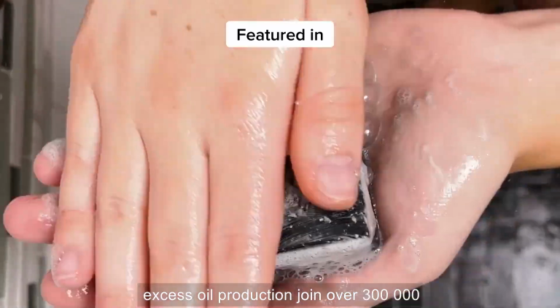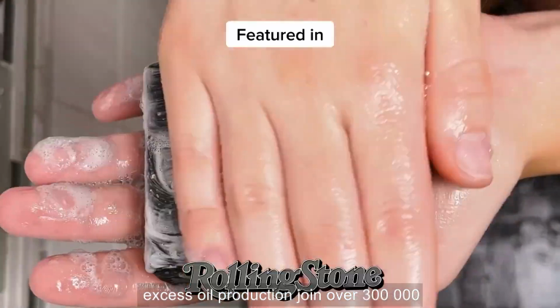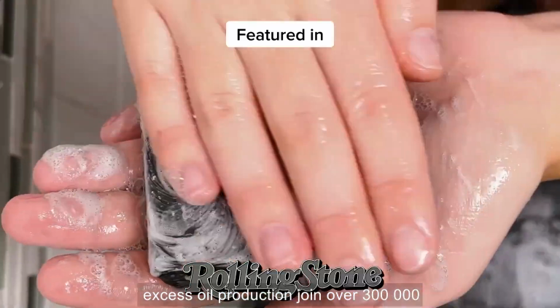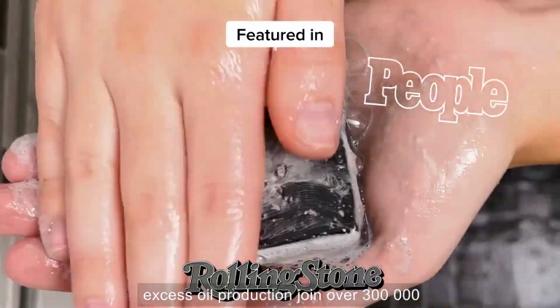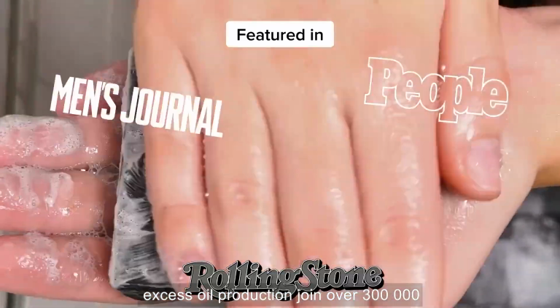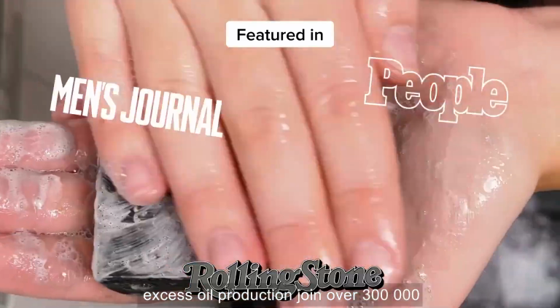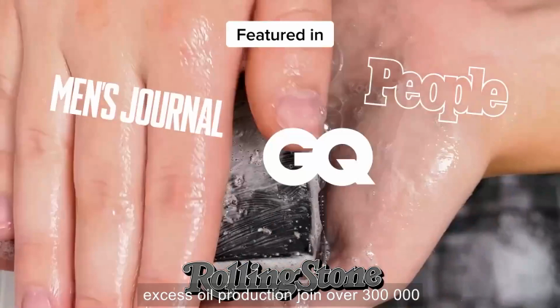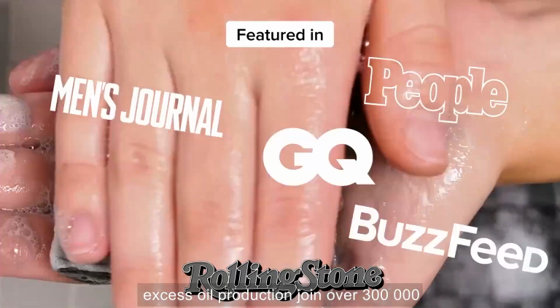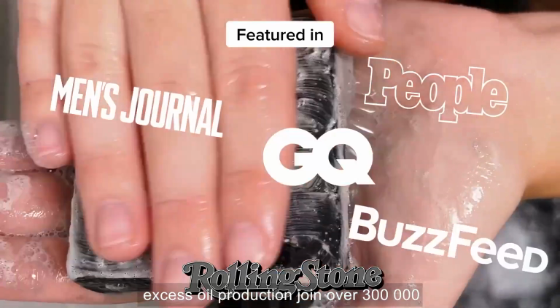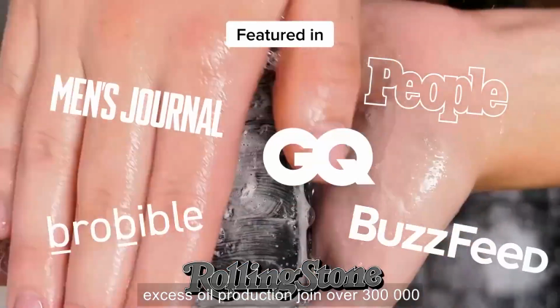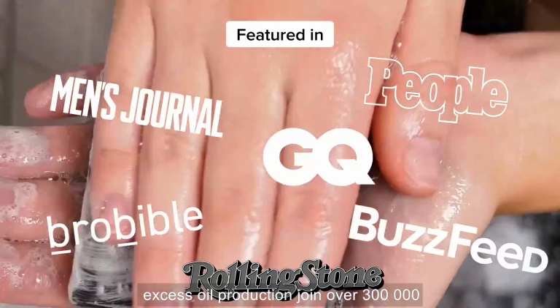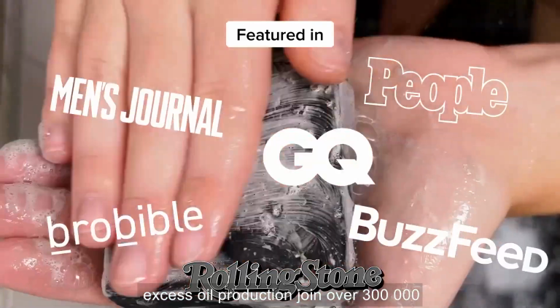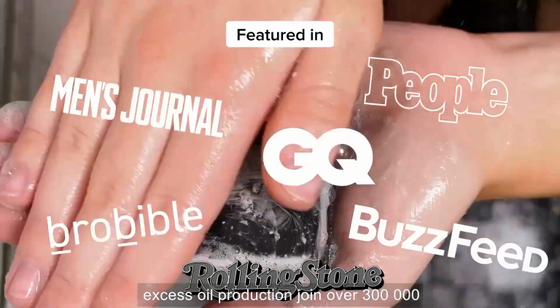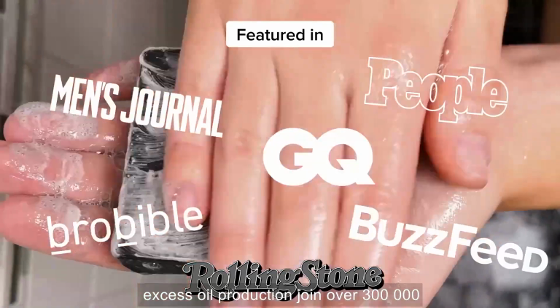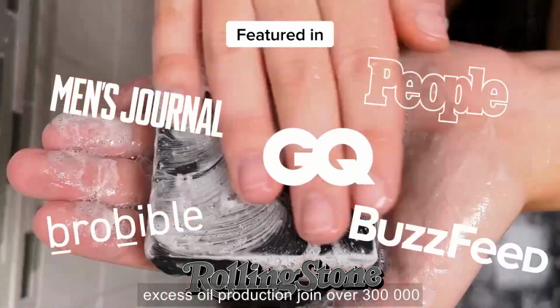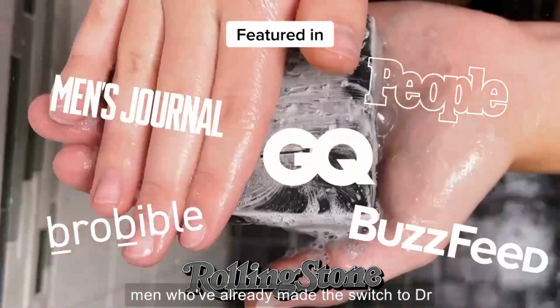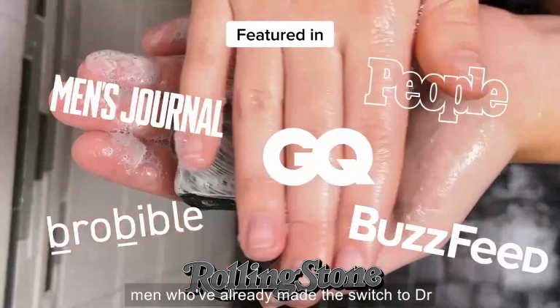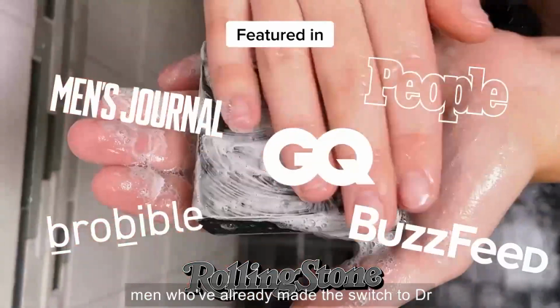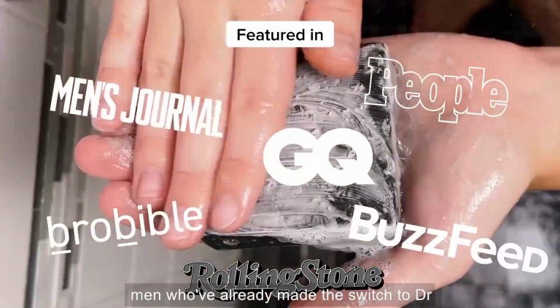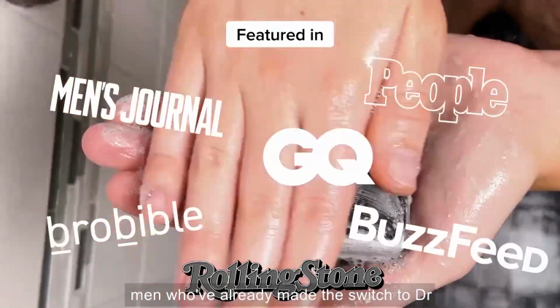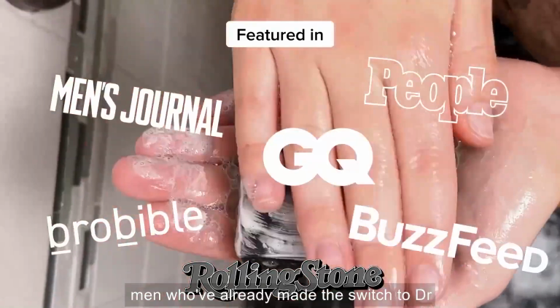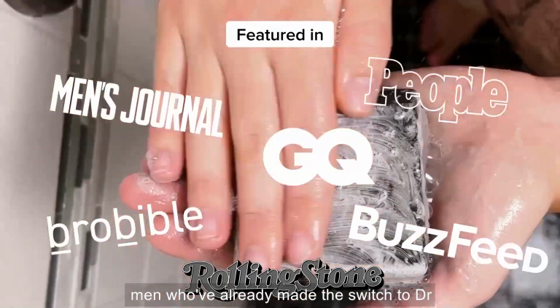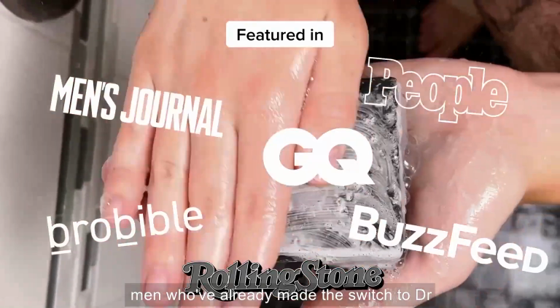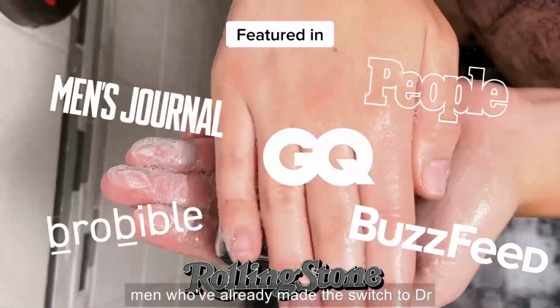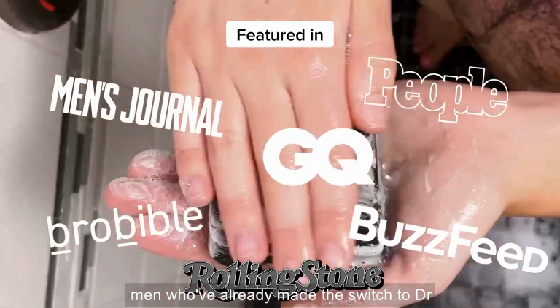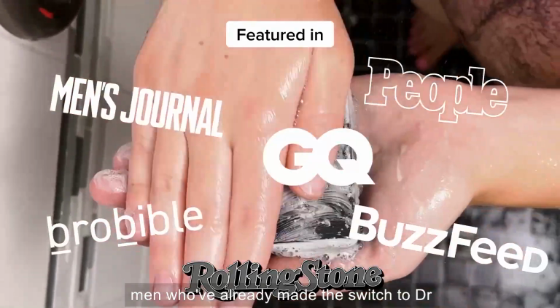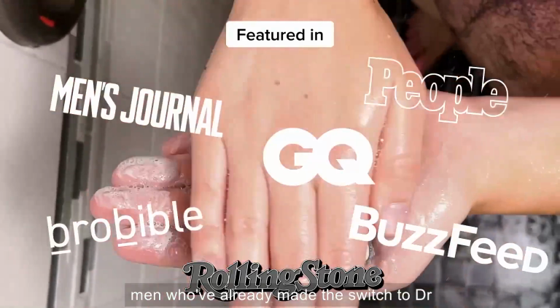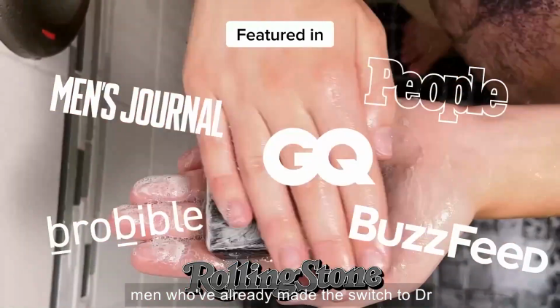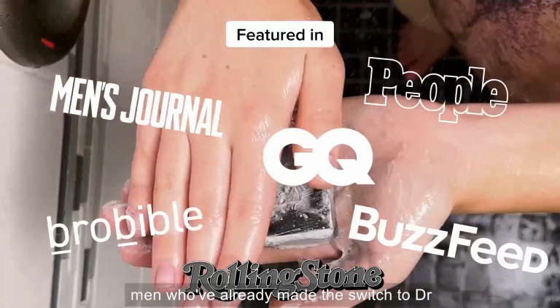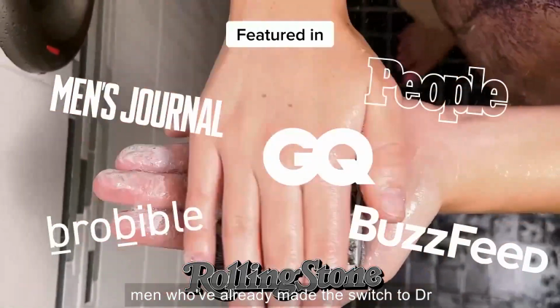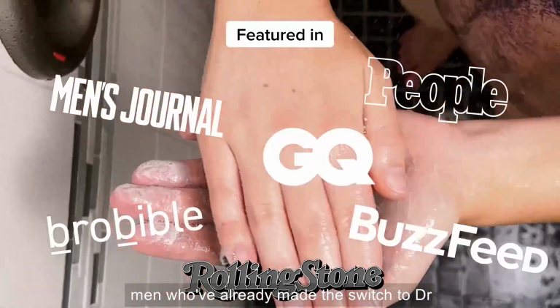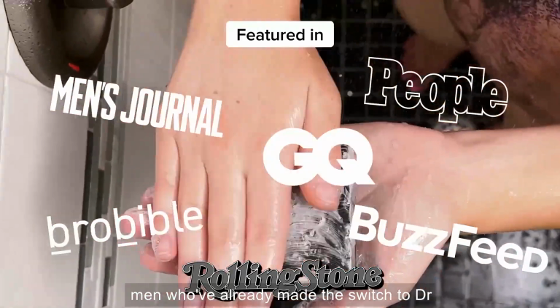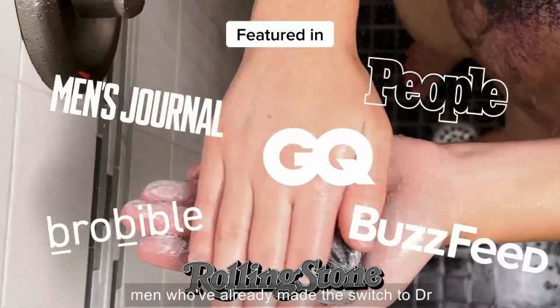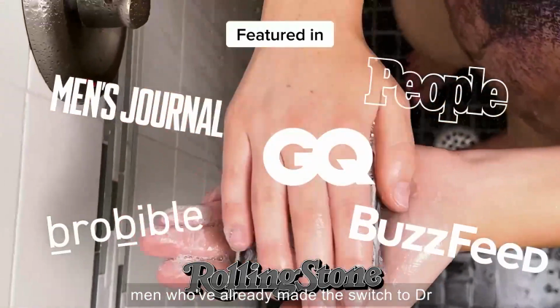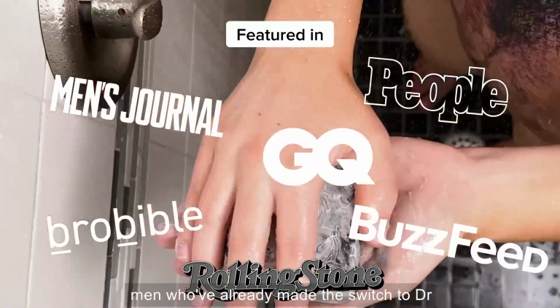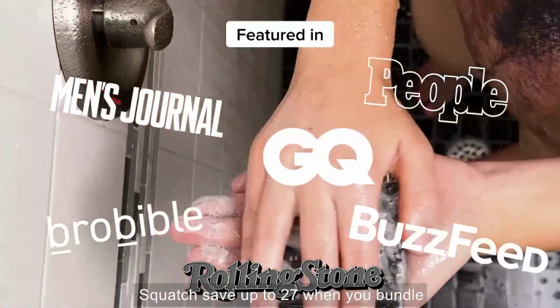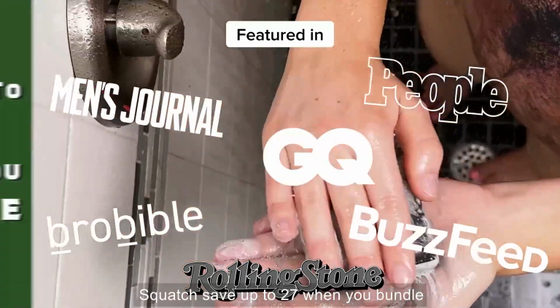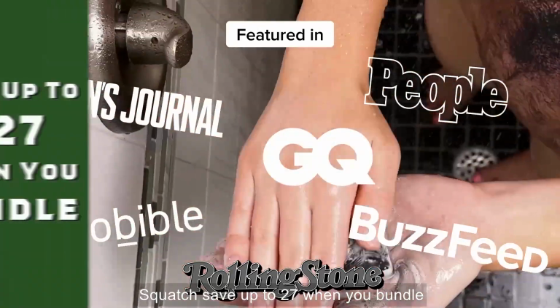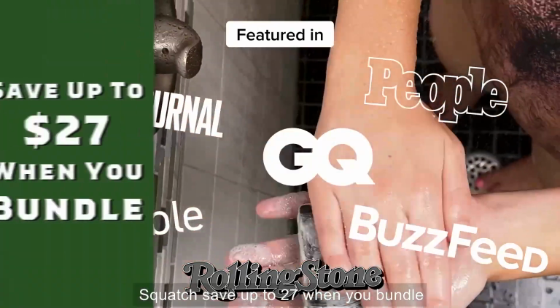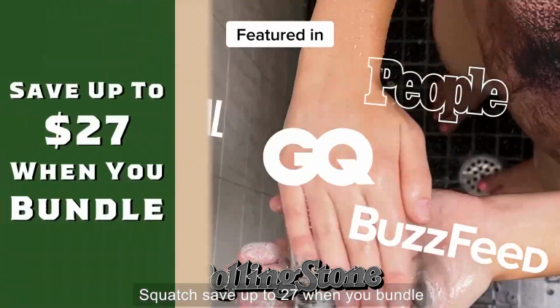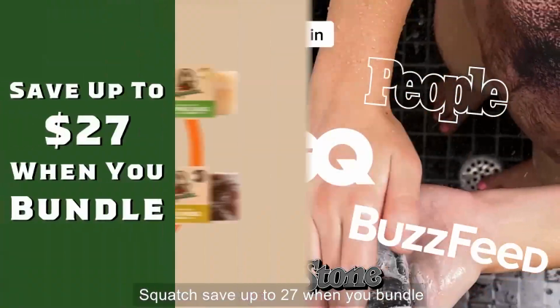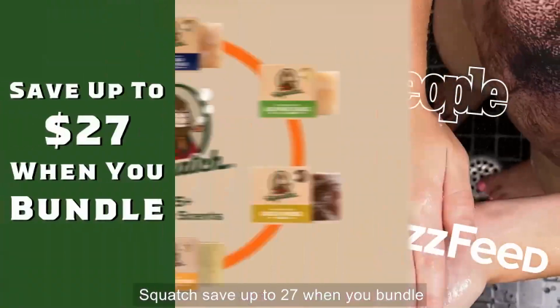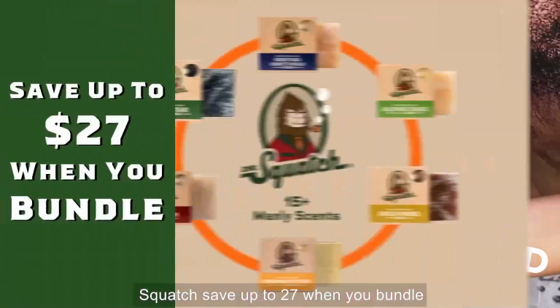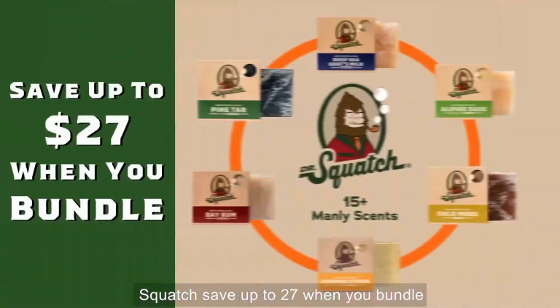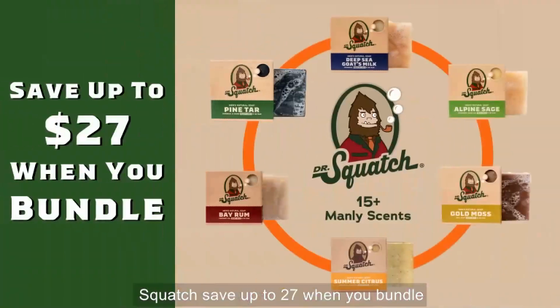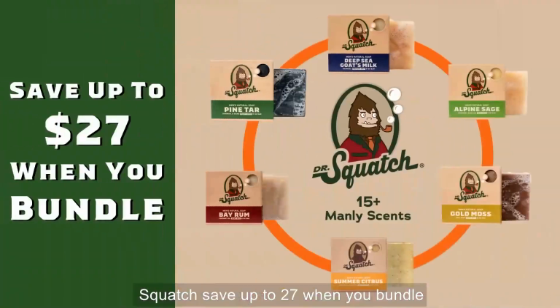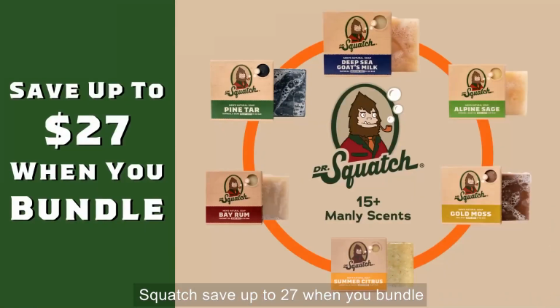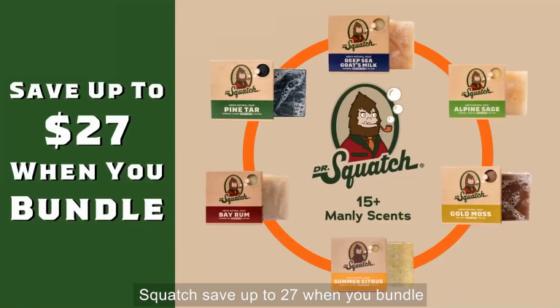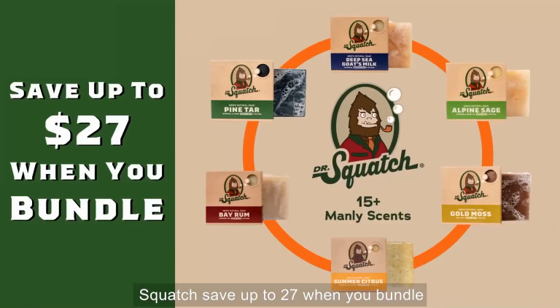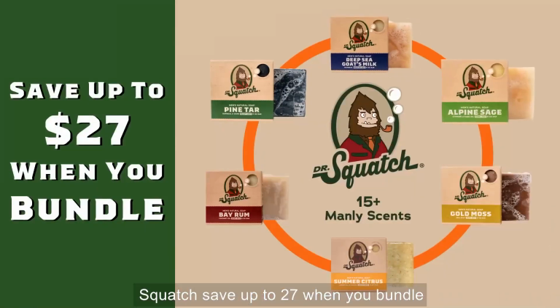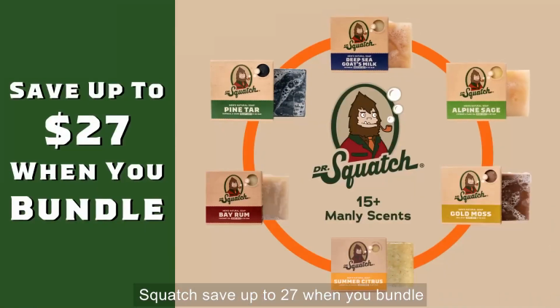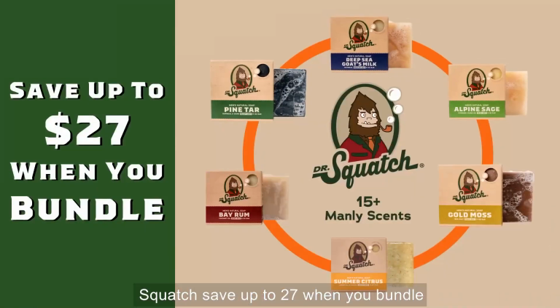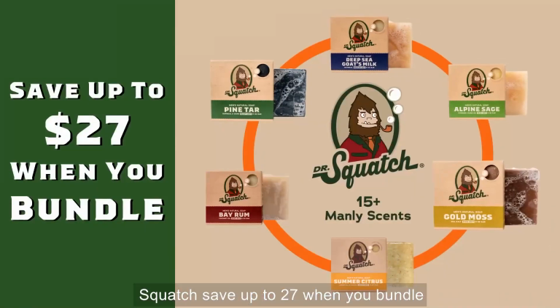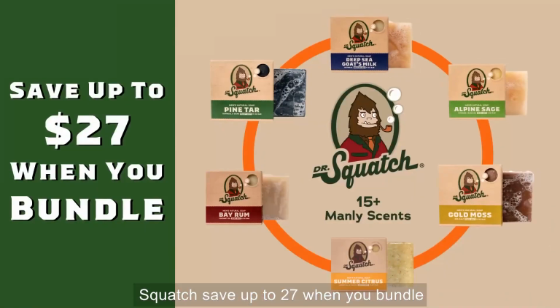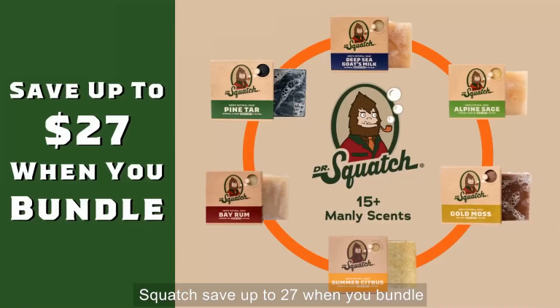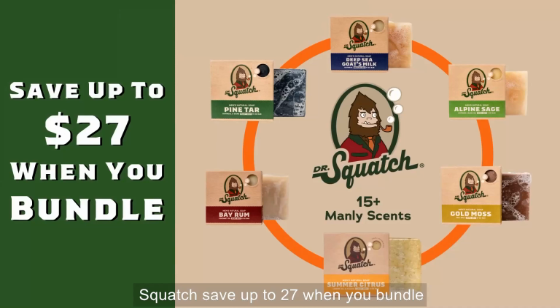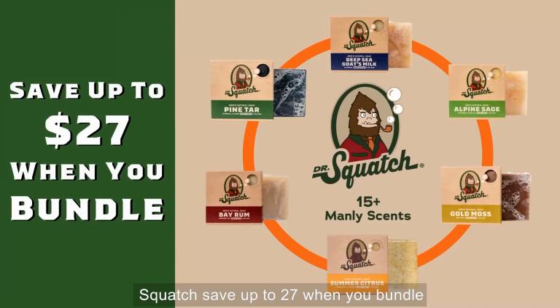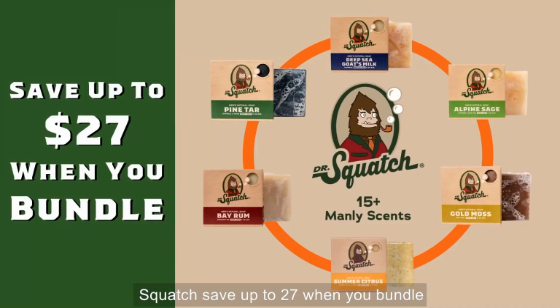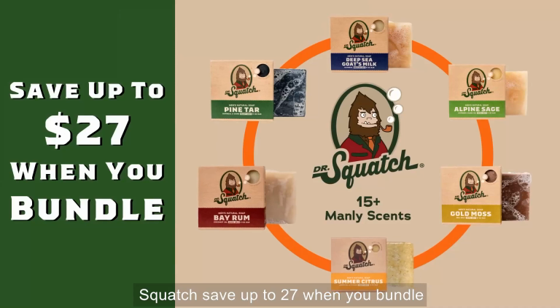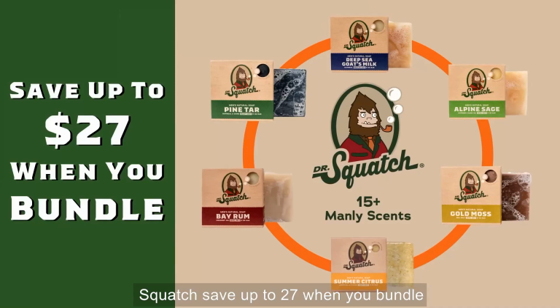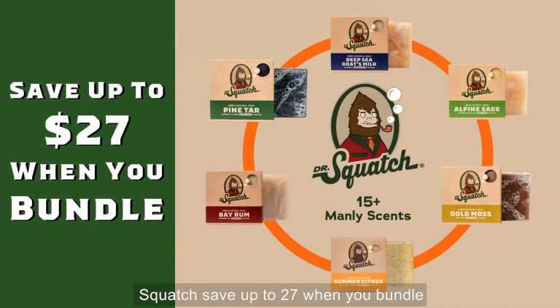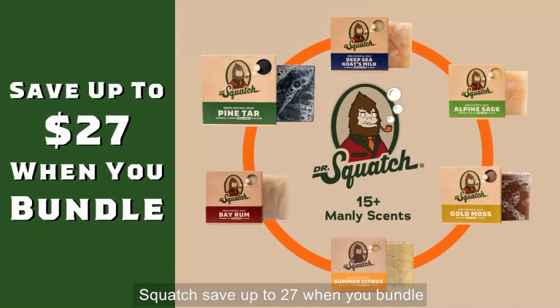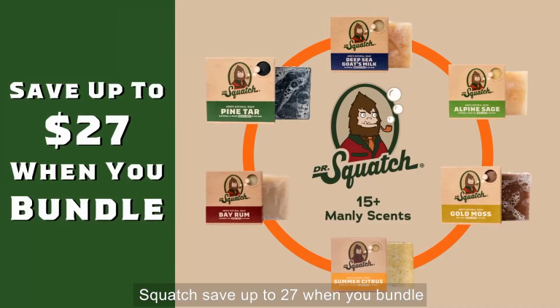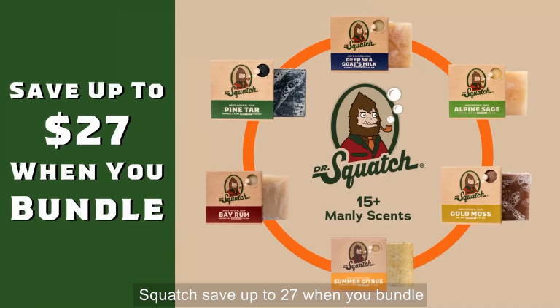Join over 300,000 men who've already made the switch to Dr. Squatch. Save up to $27 when you bundle.